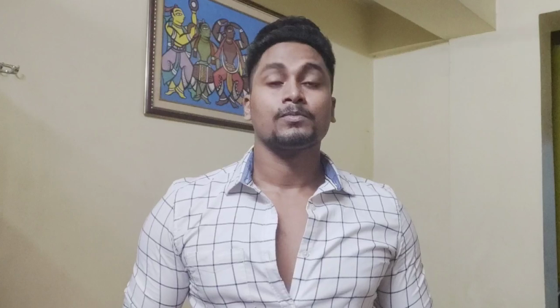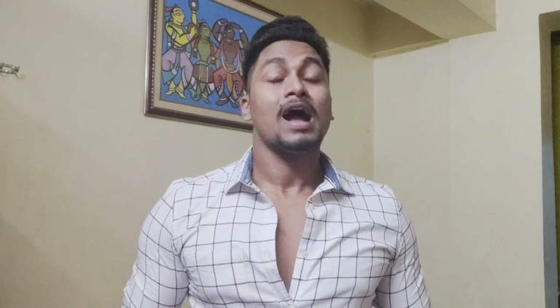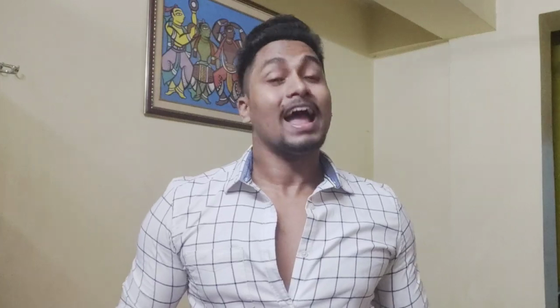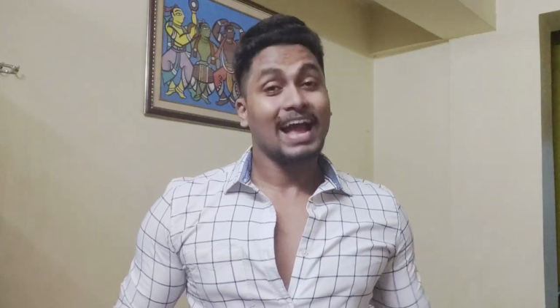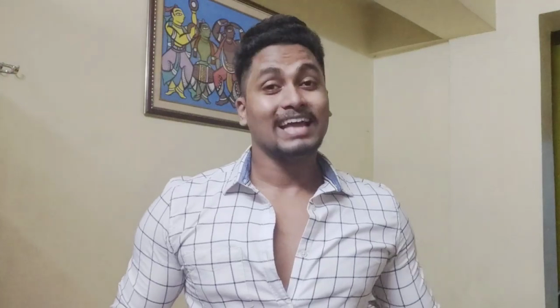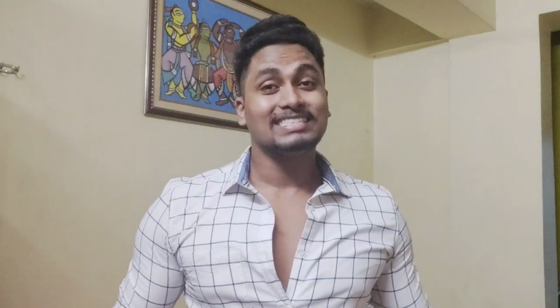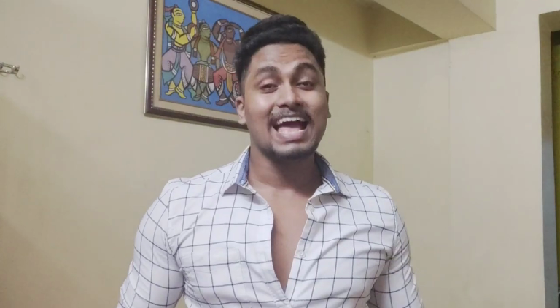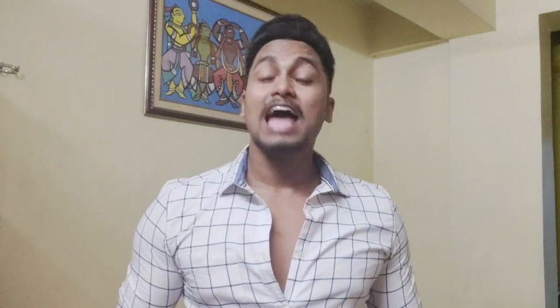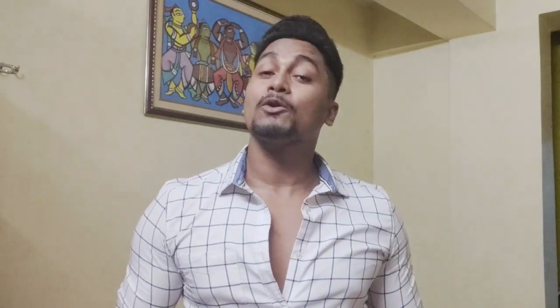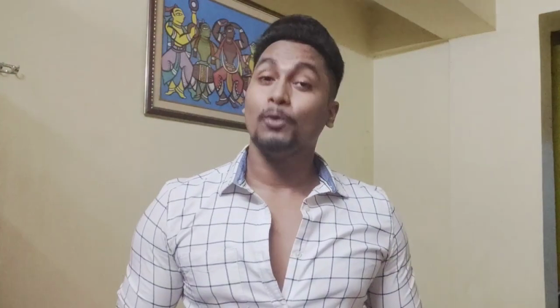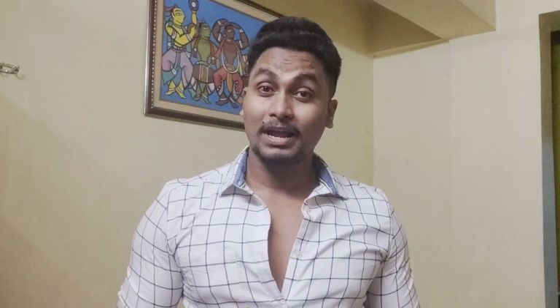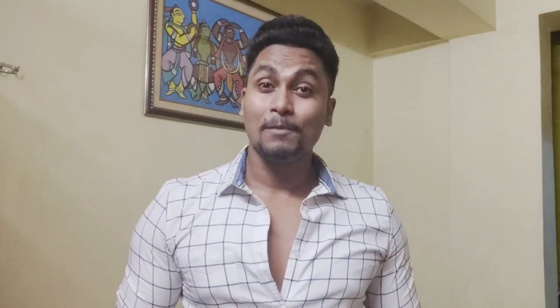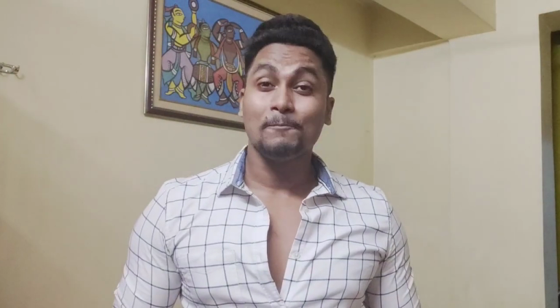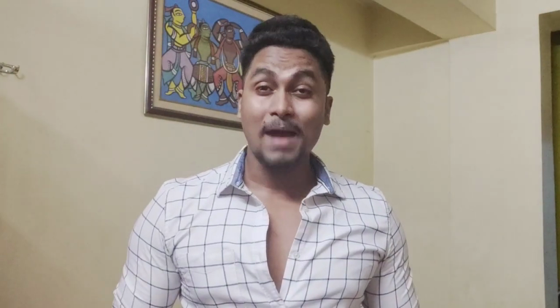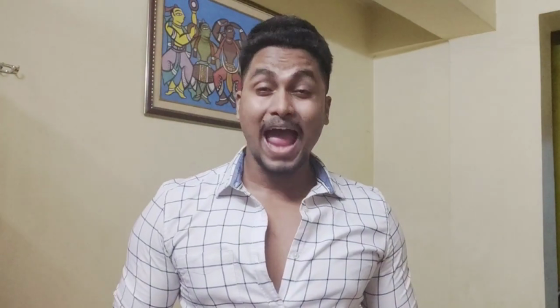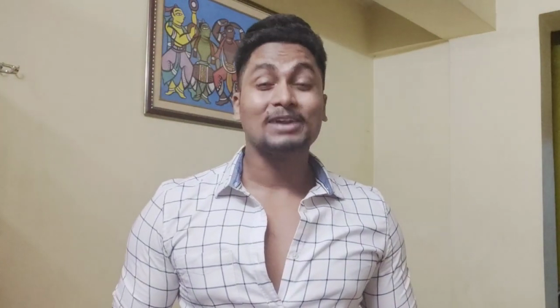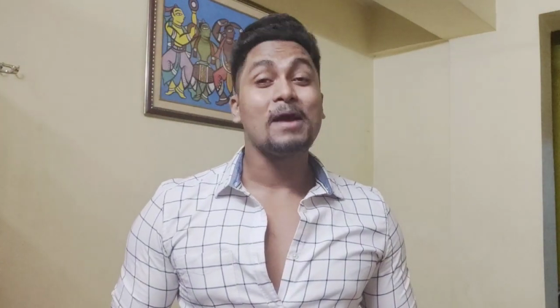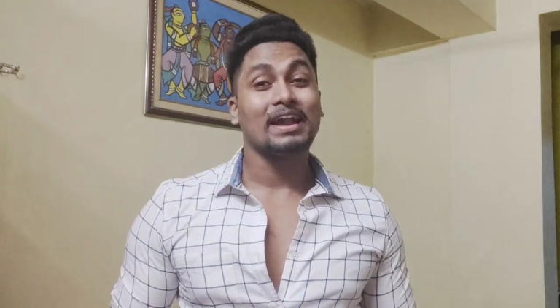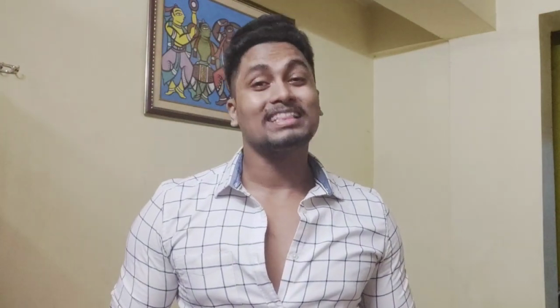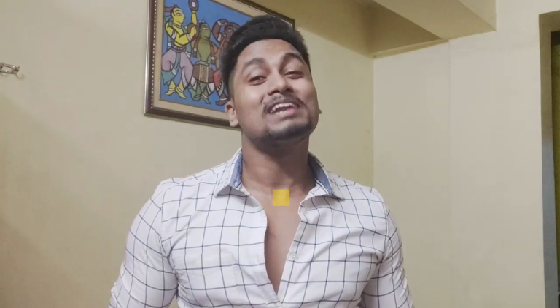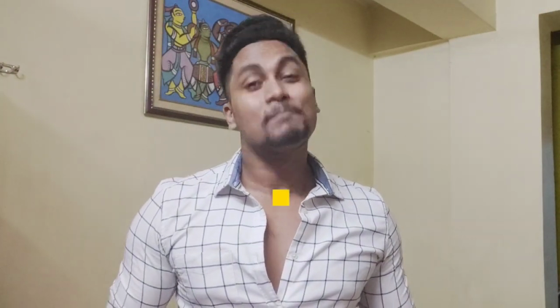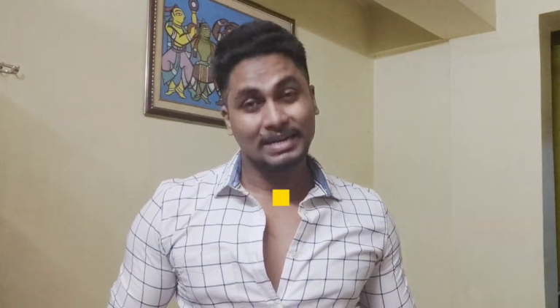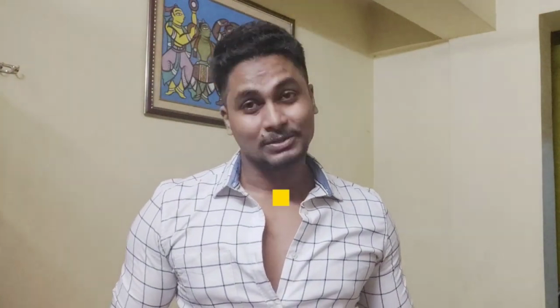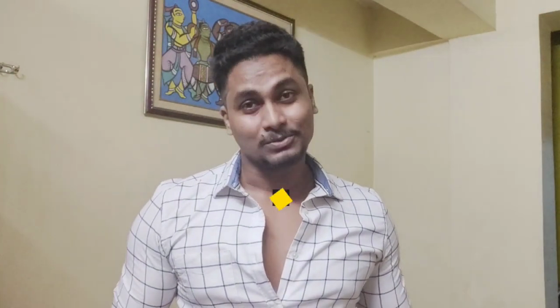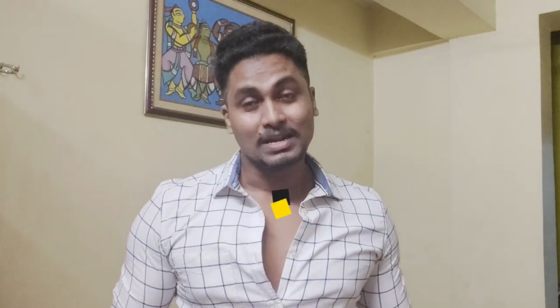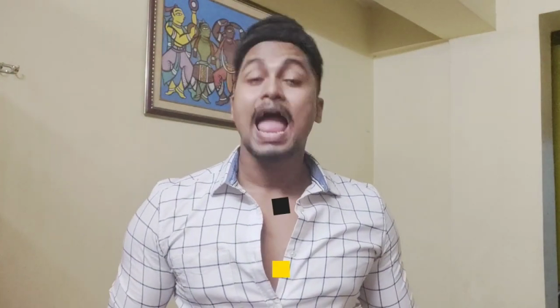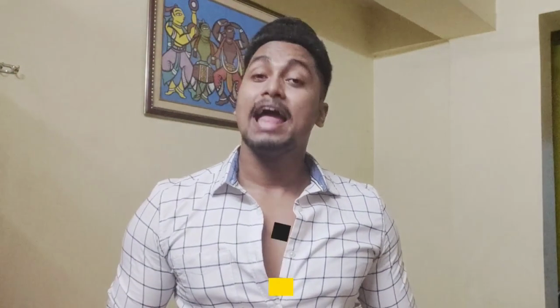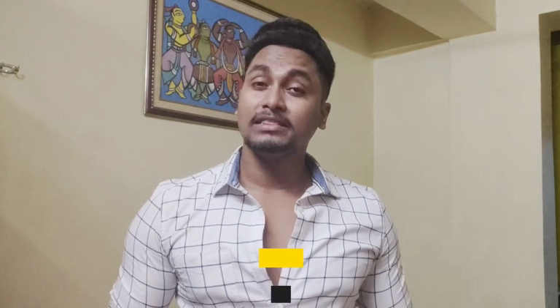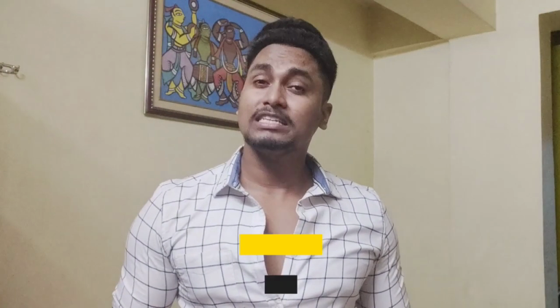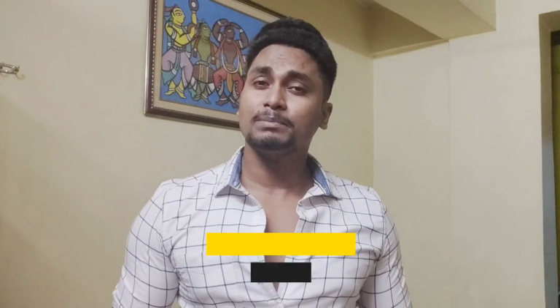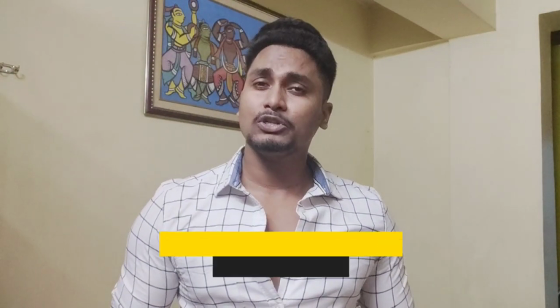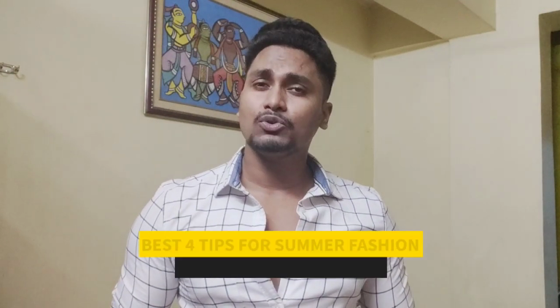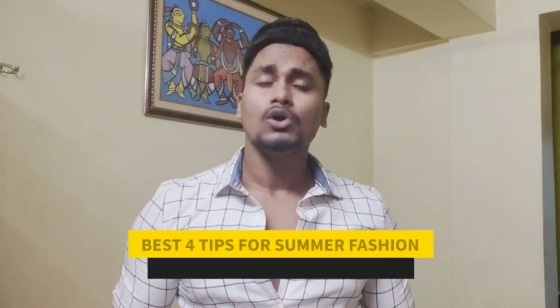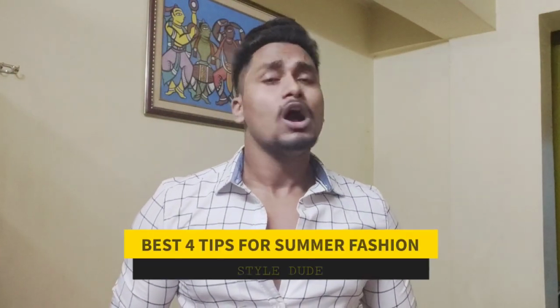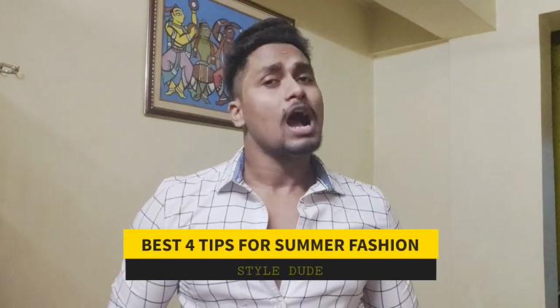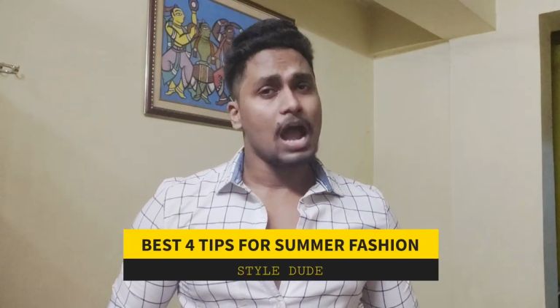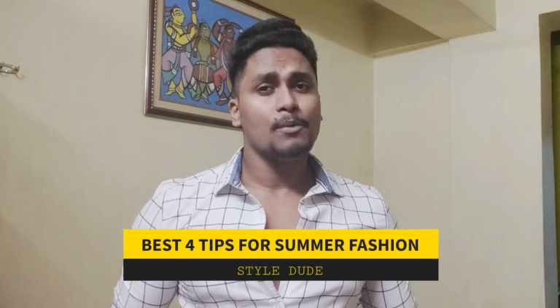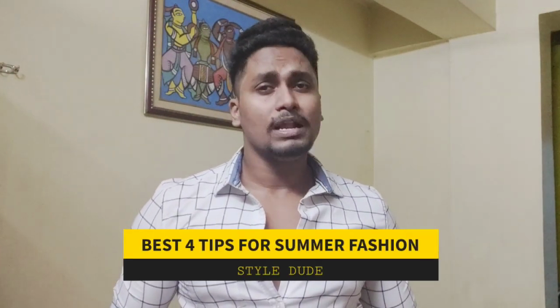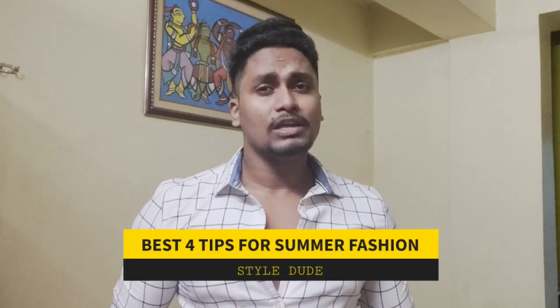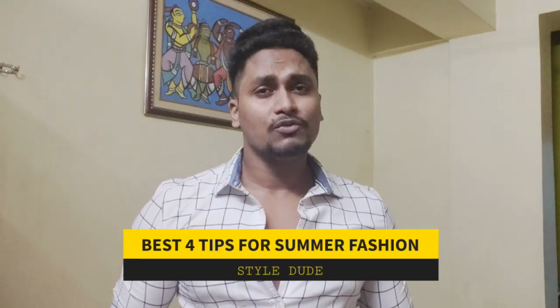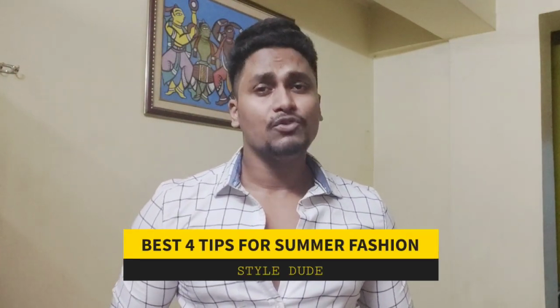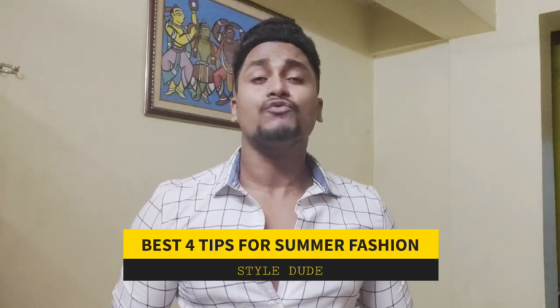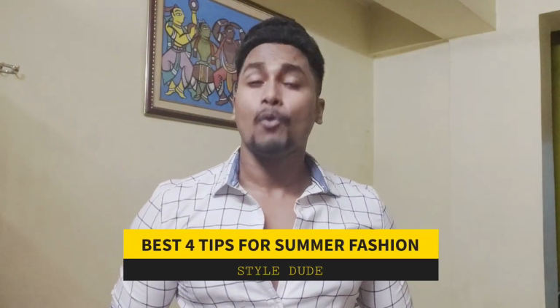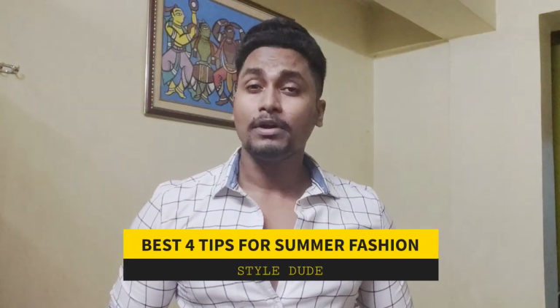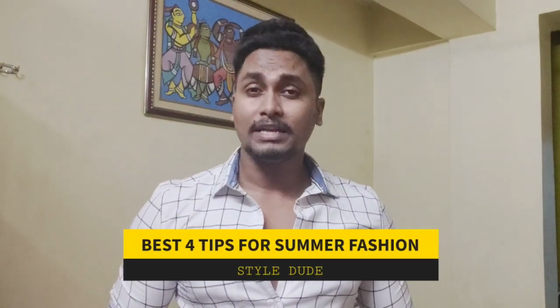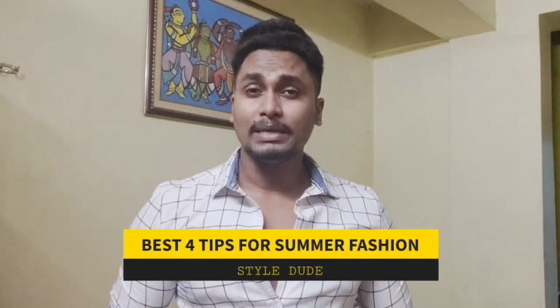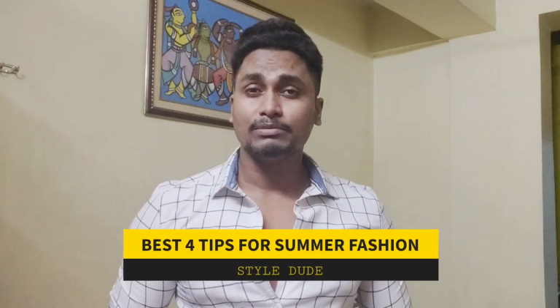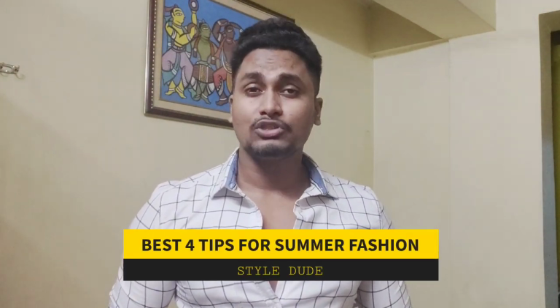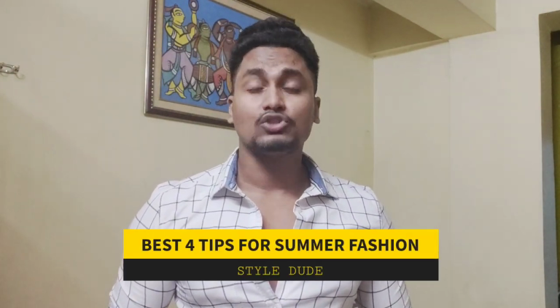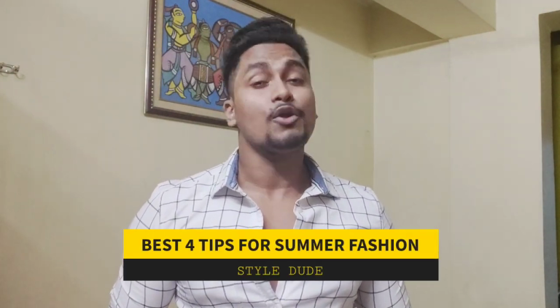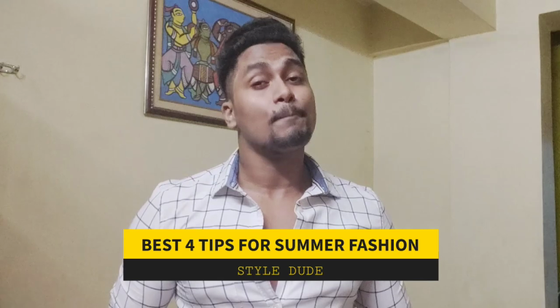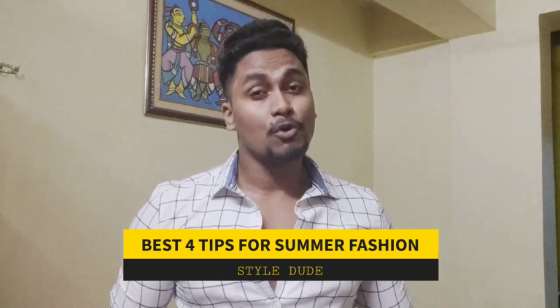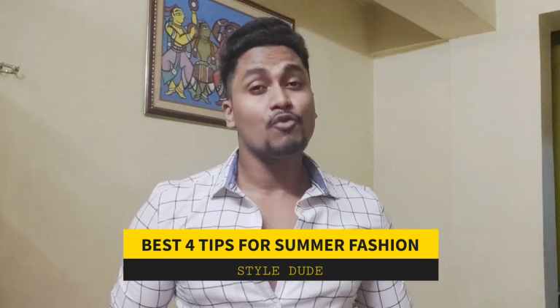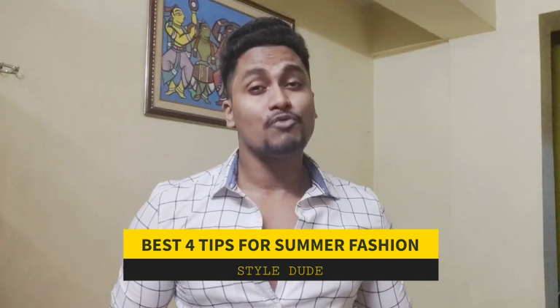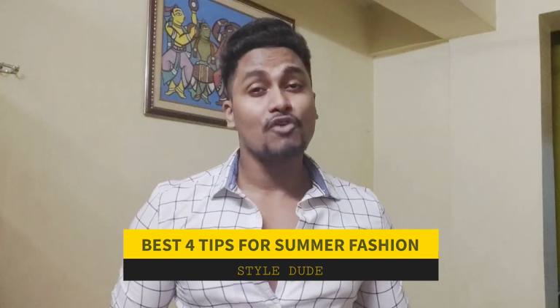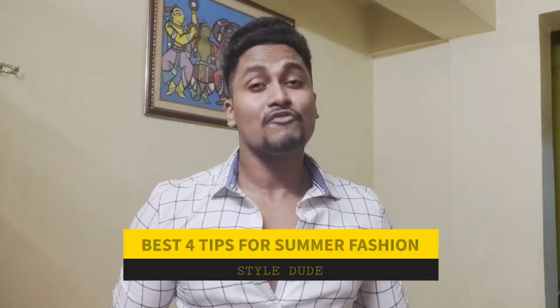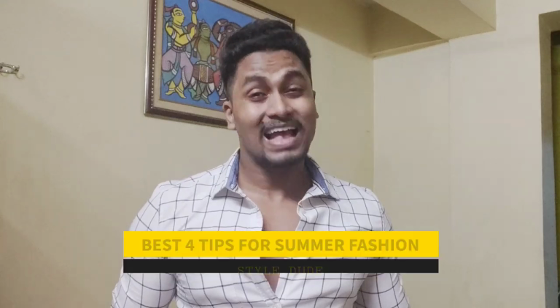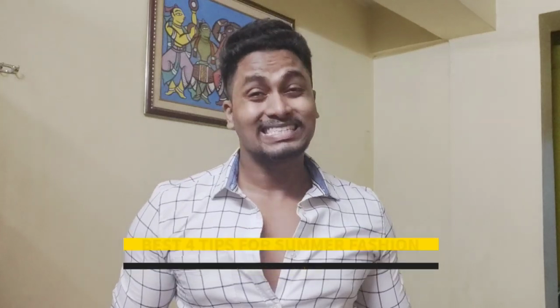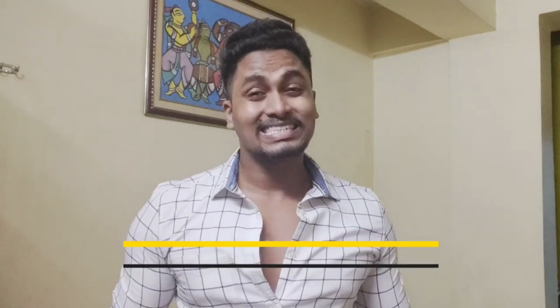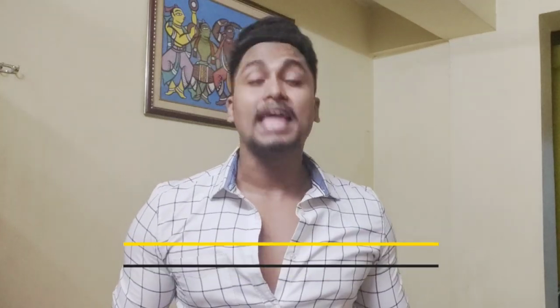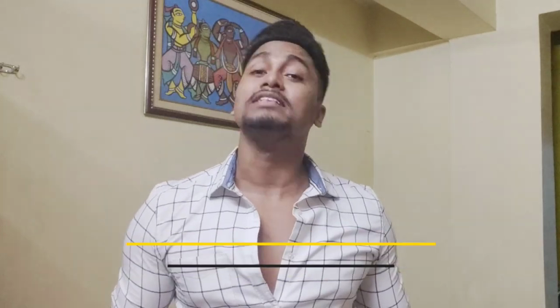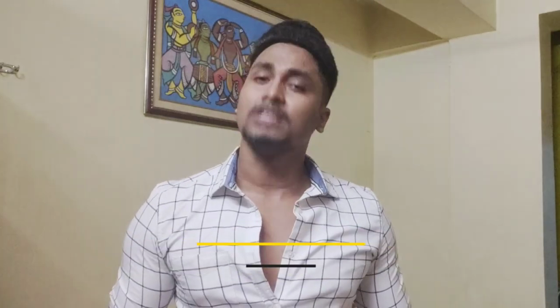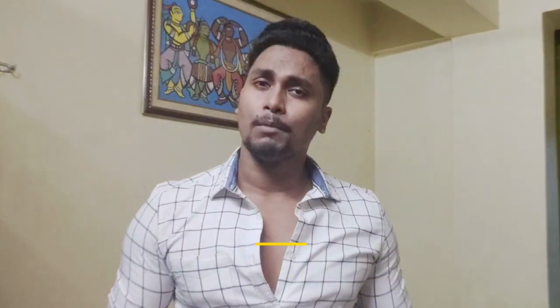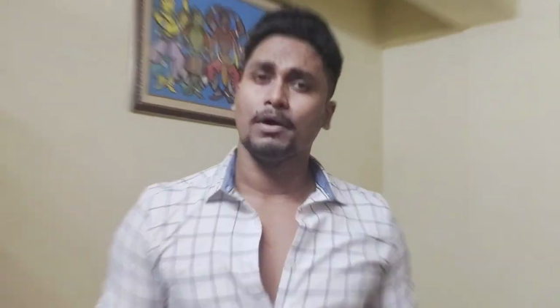Hi guys, and welcome back to another video. In this video, I will give you 4 tips to improve your fashion in summer.